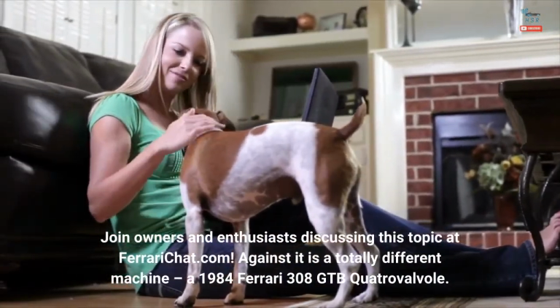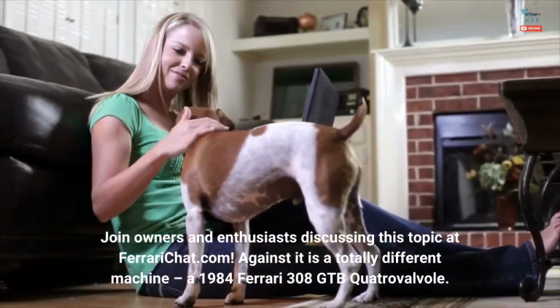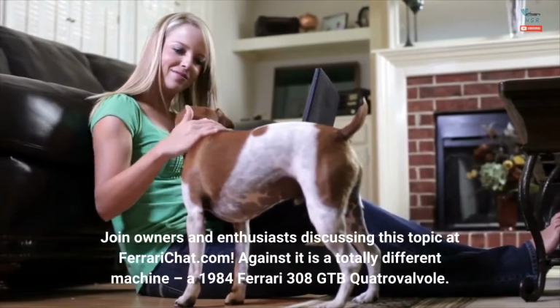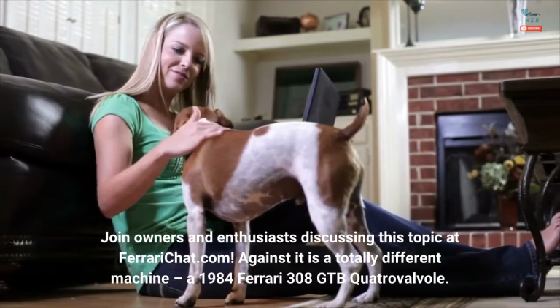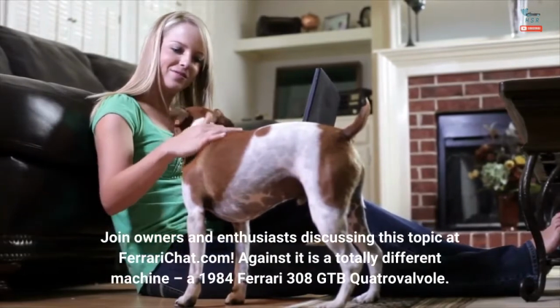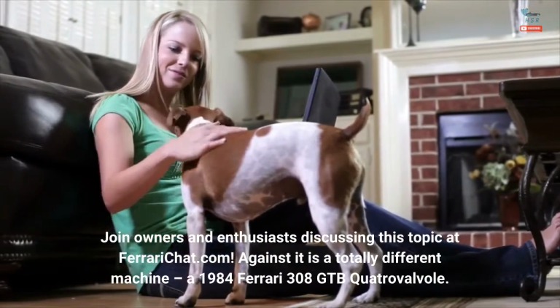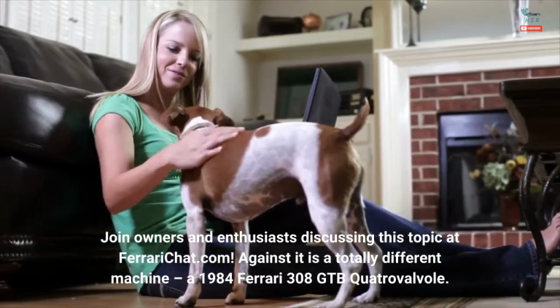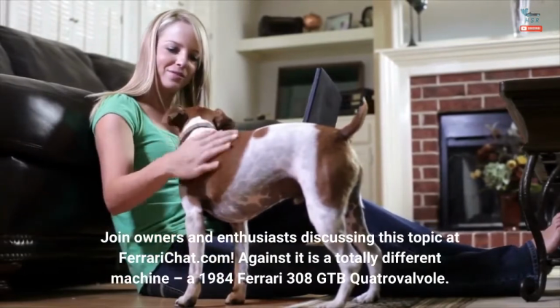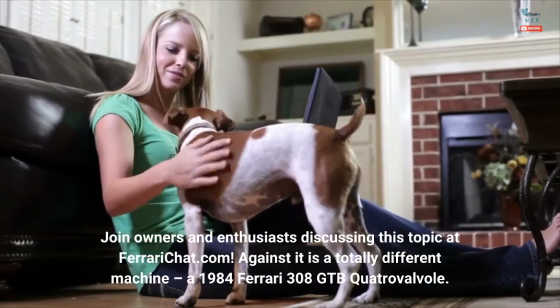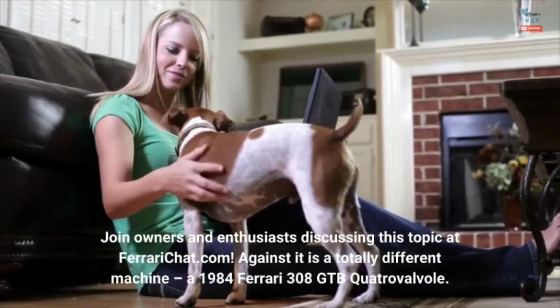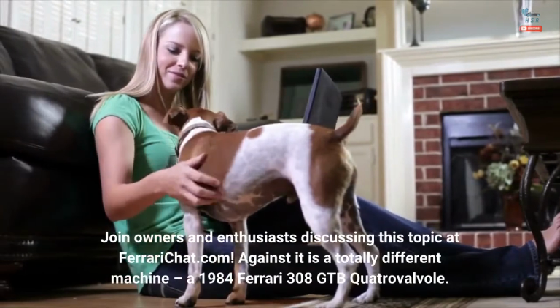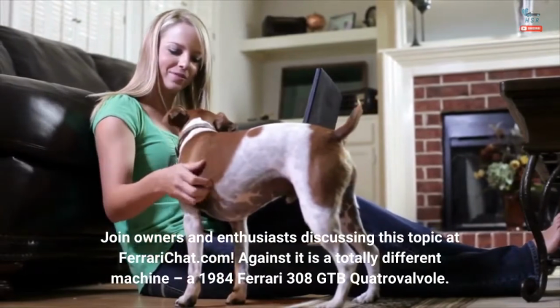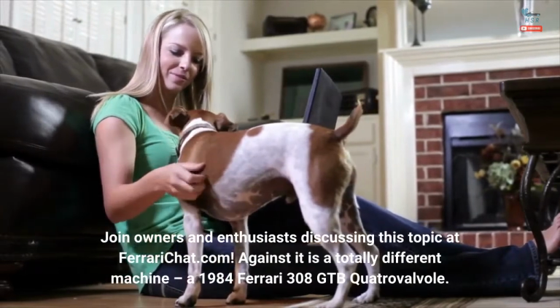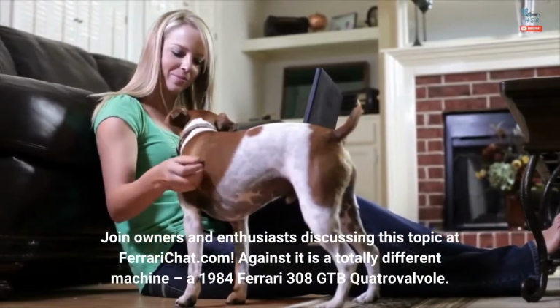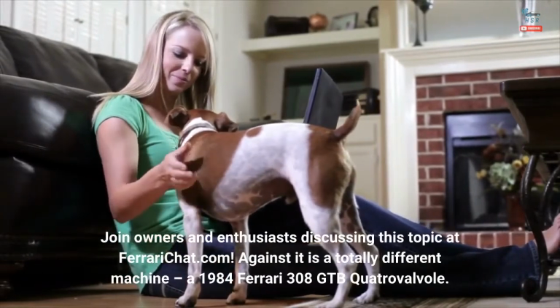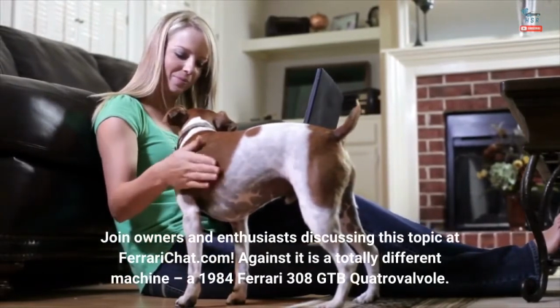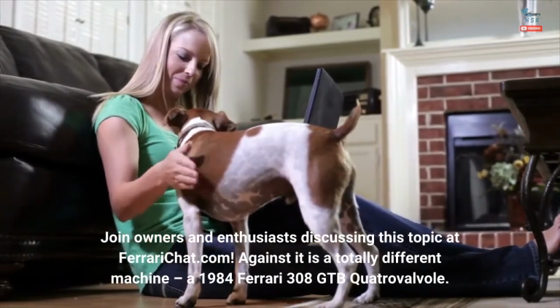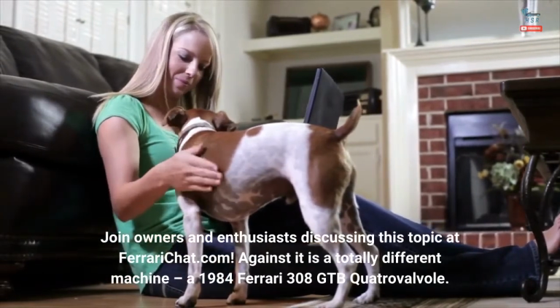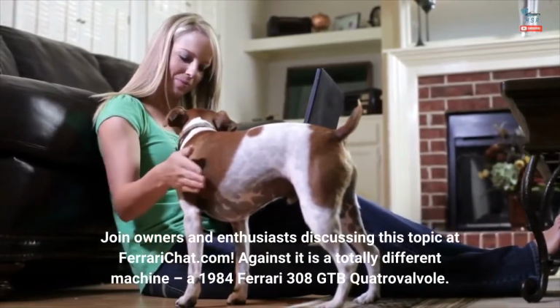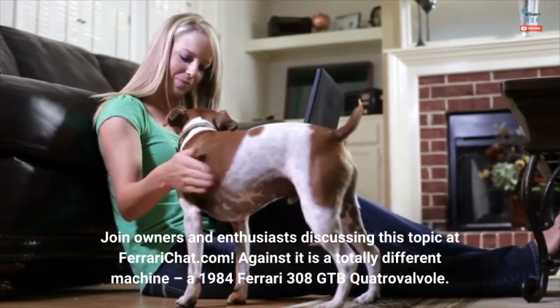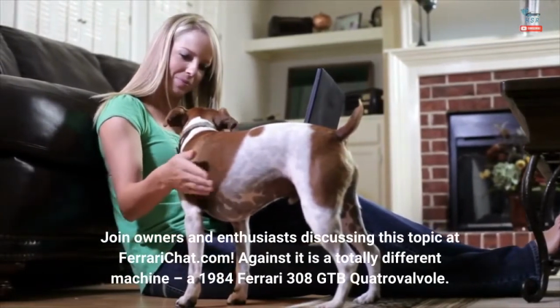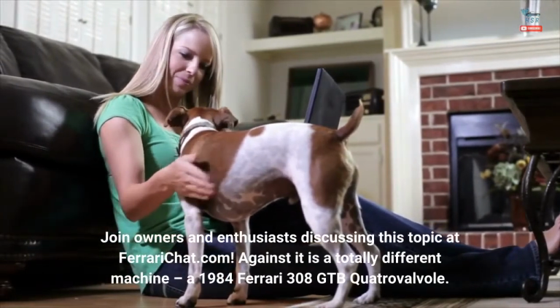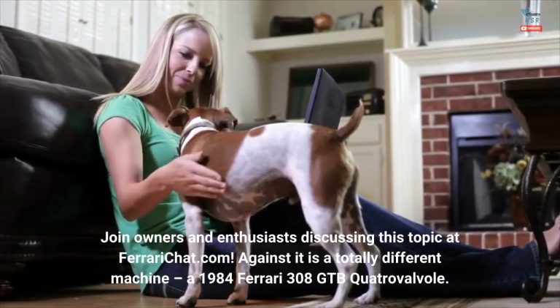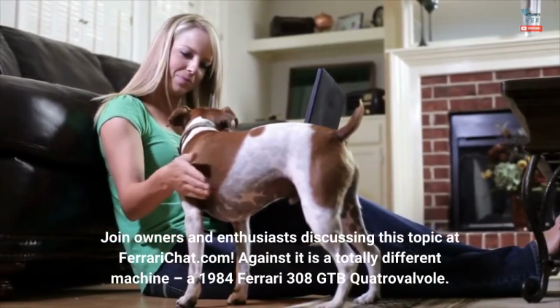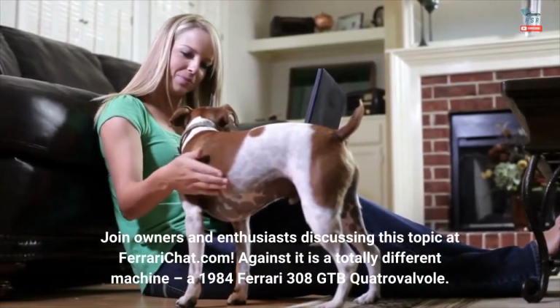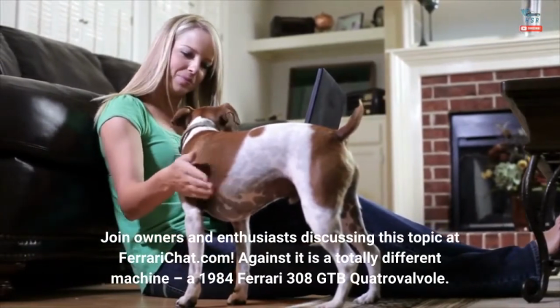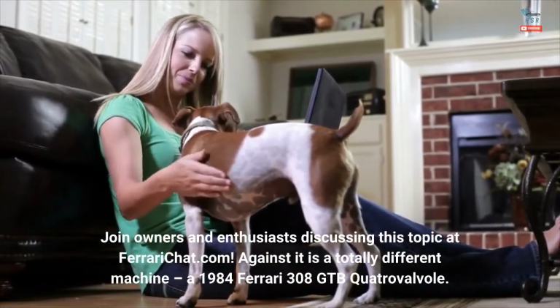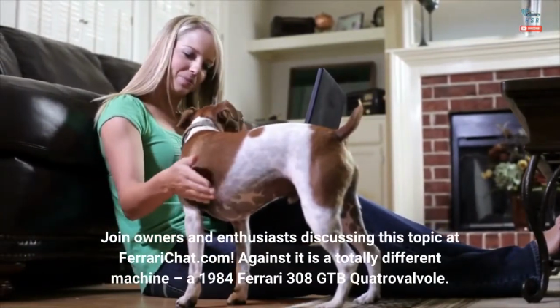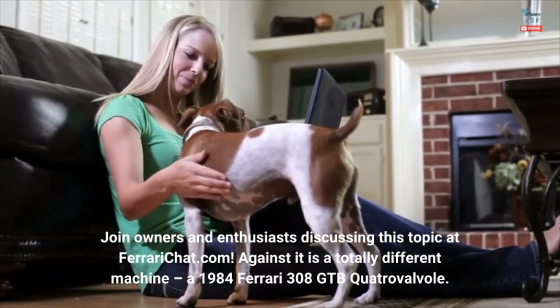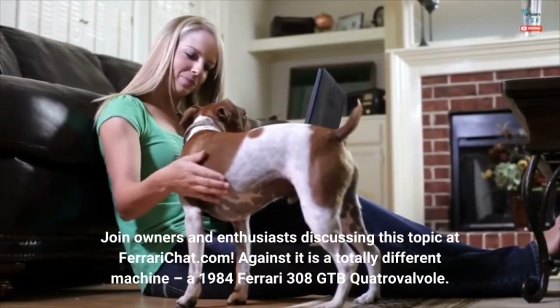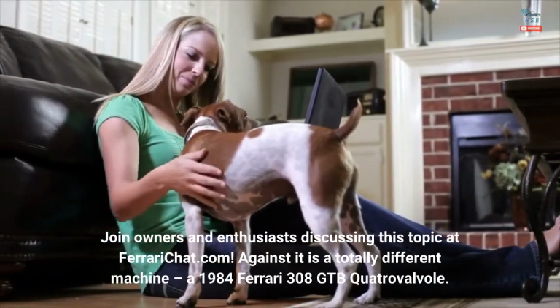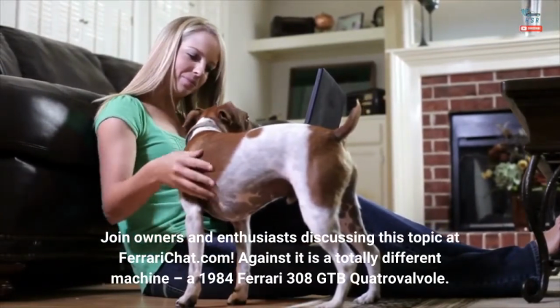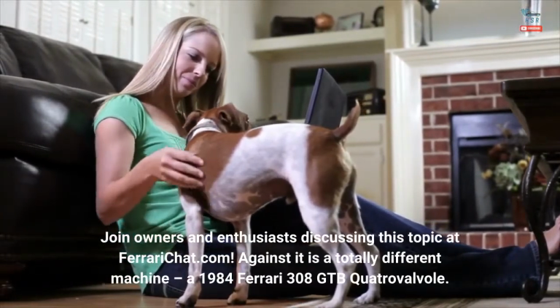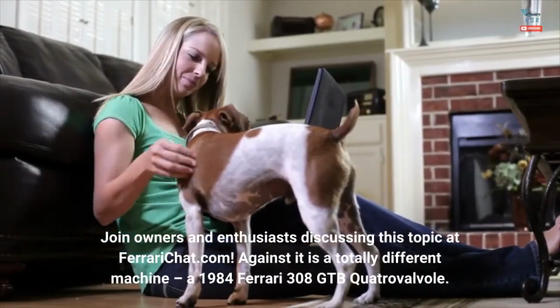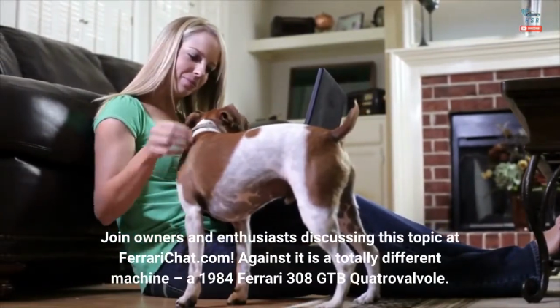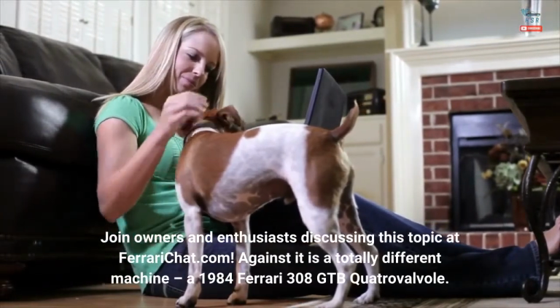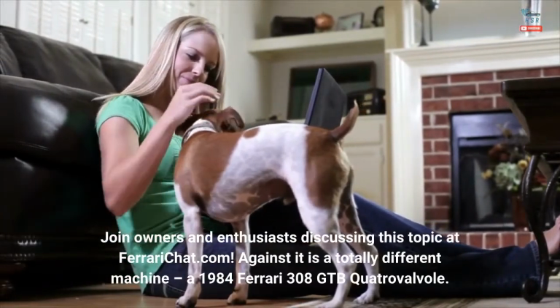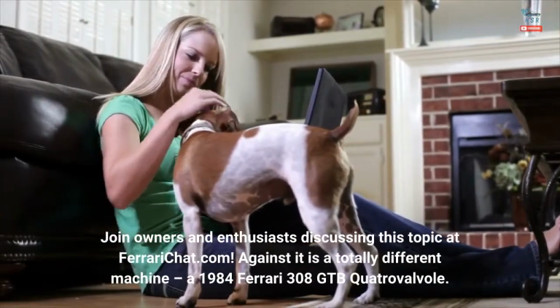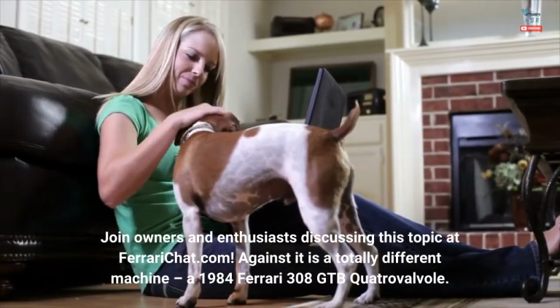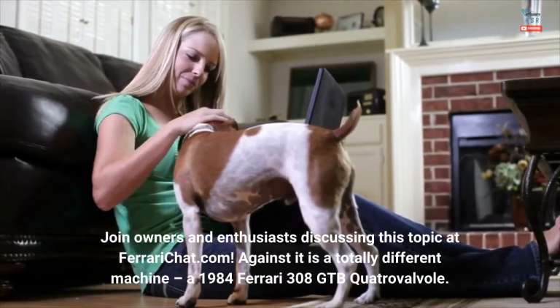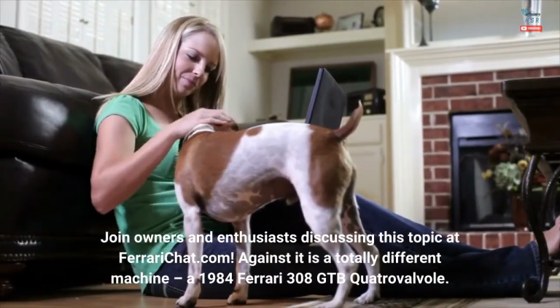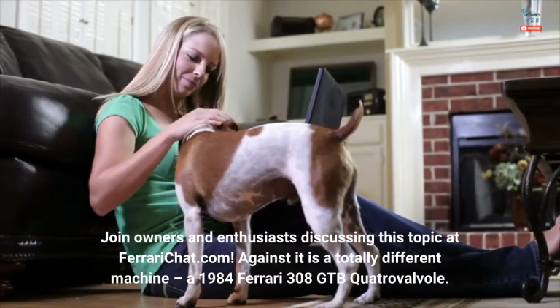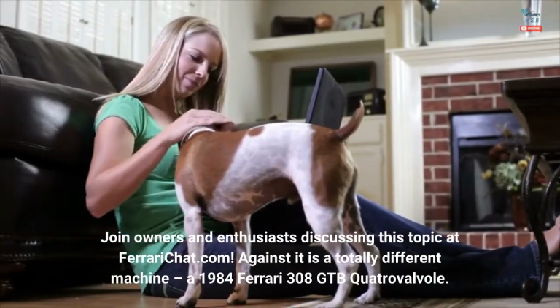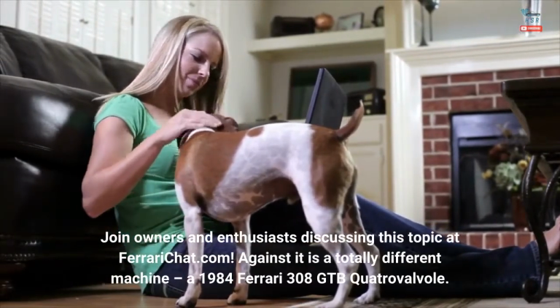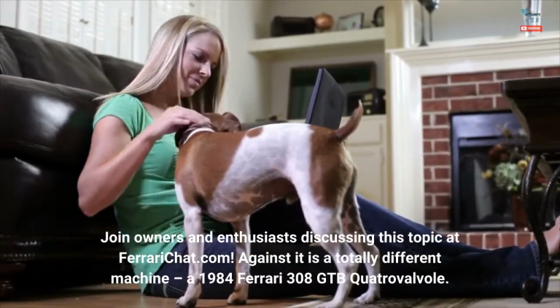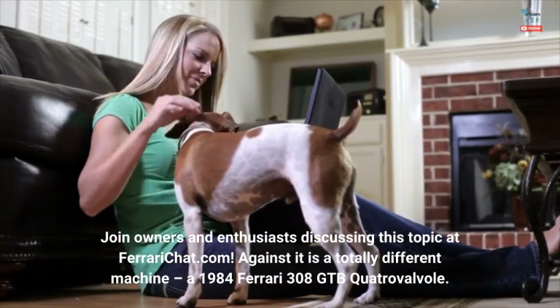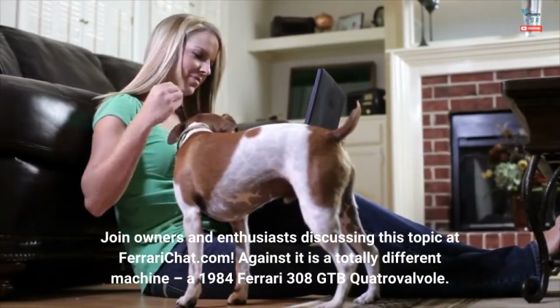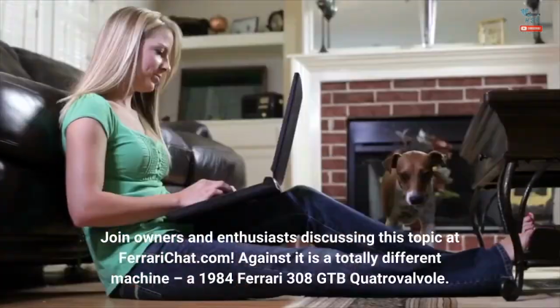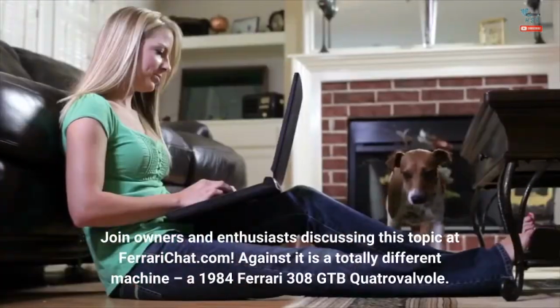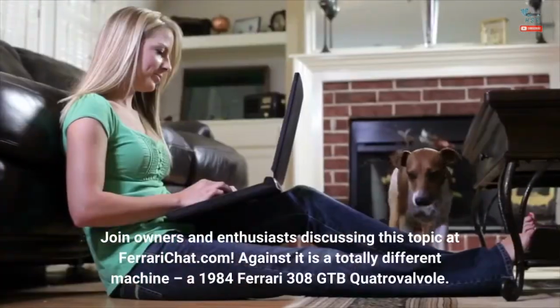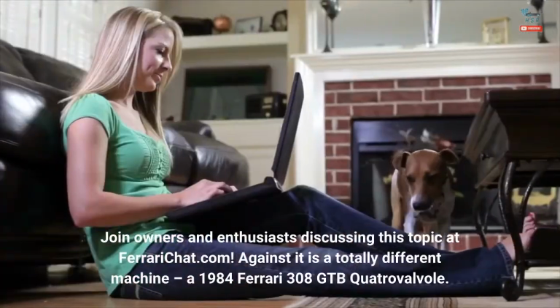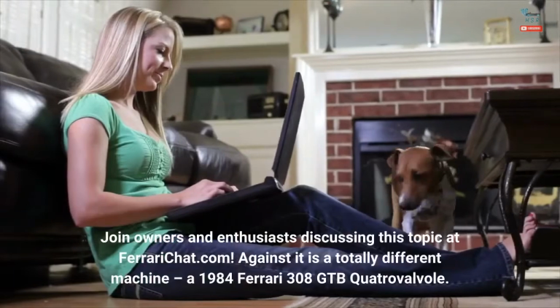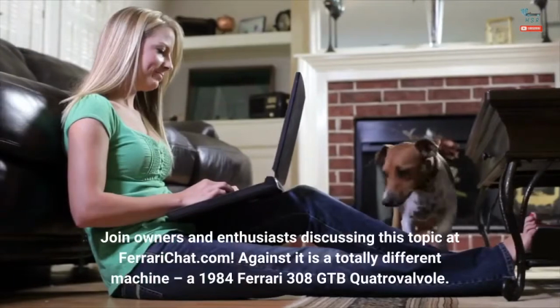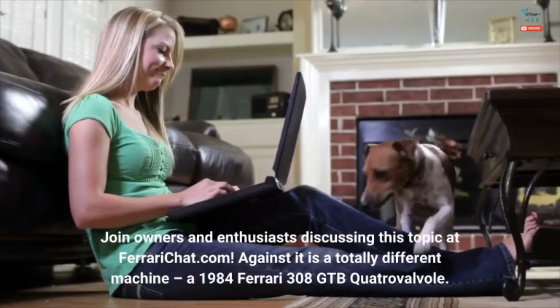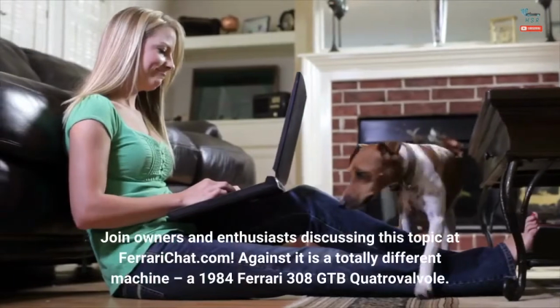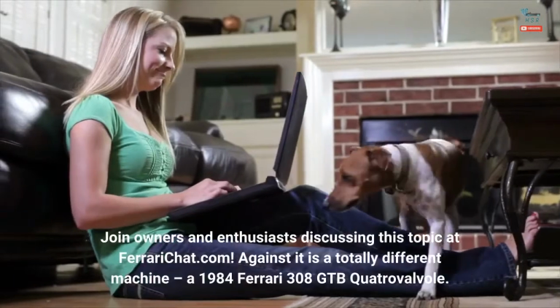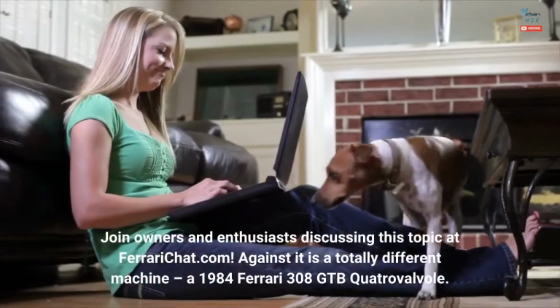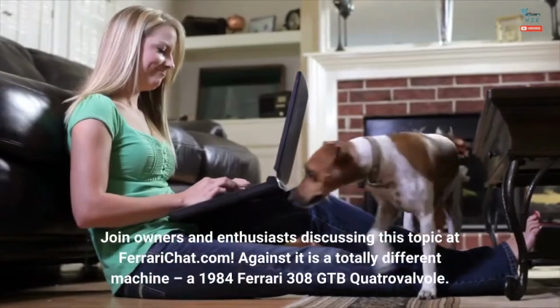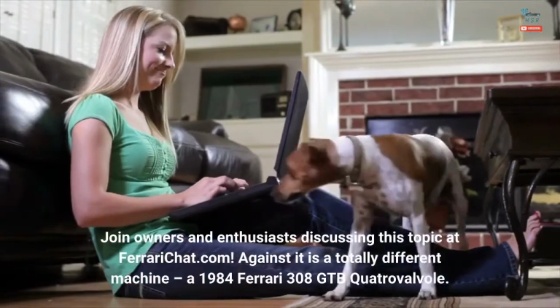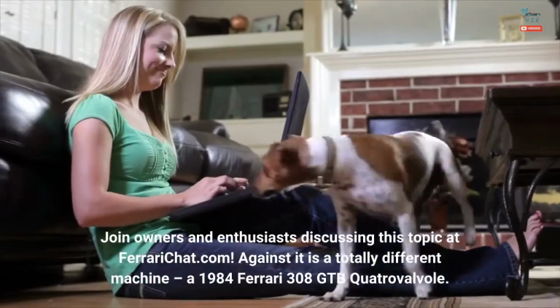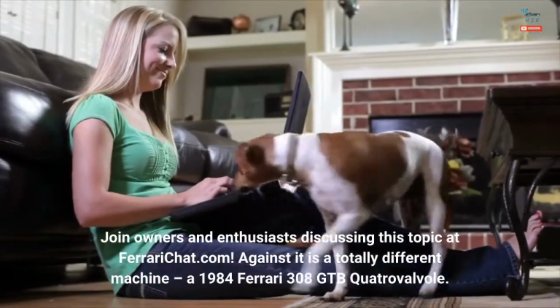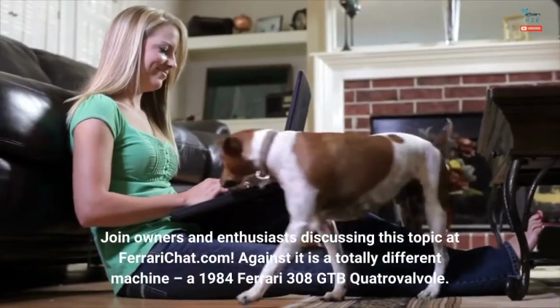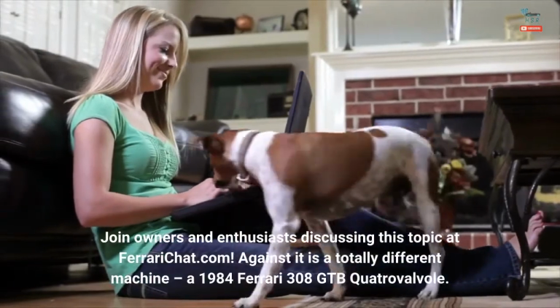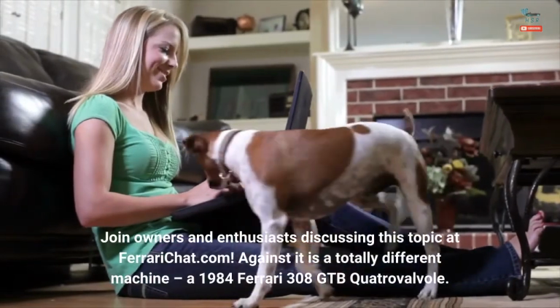Against it is a totally different machine: a 1984 Ferrari 308 GTB Quattro Valvole.